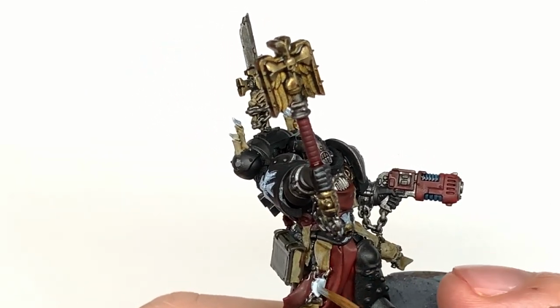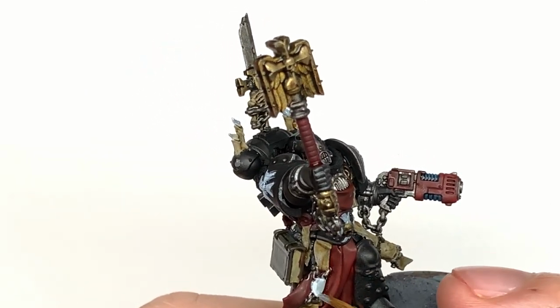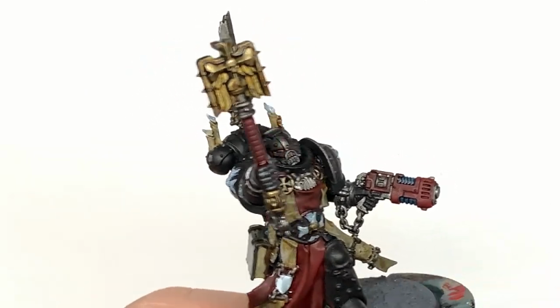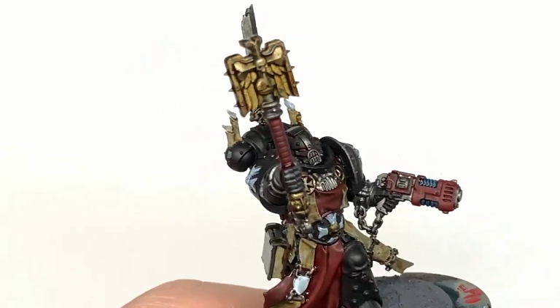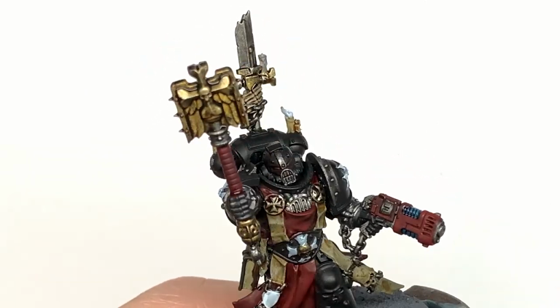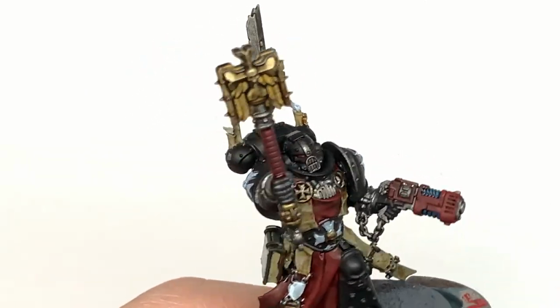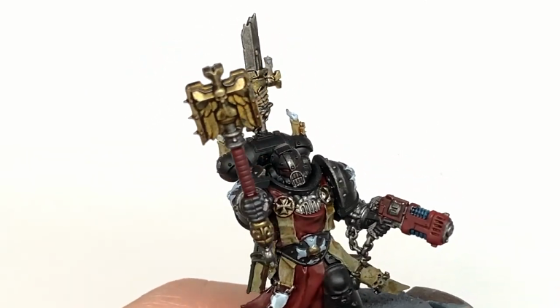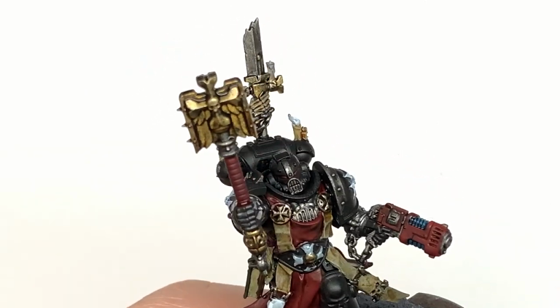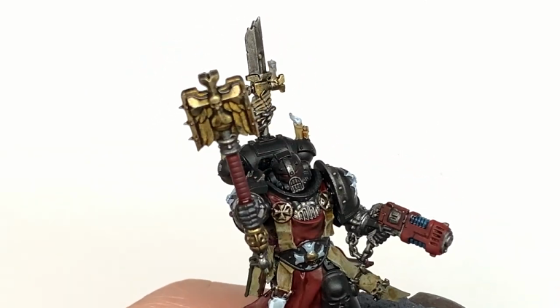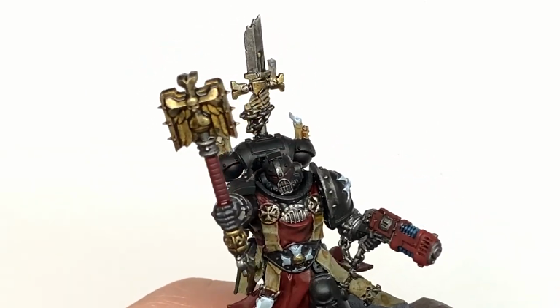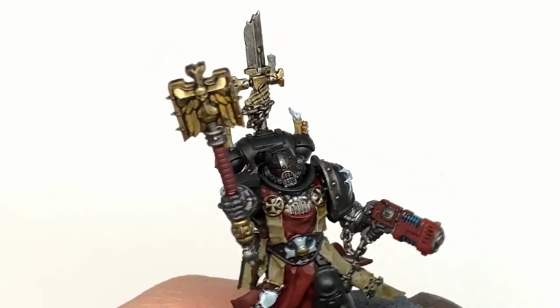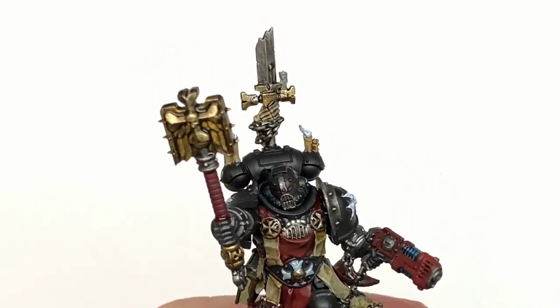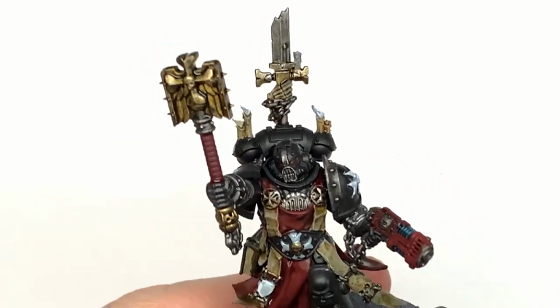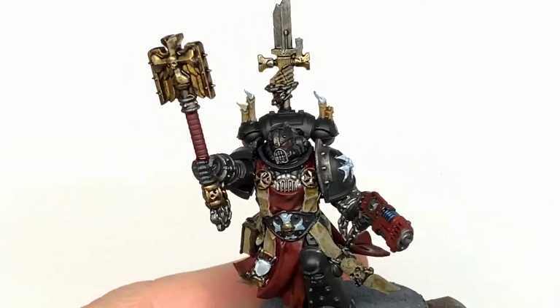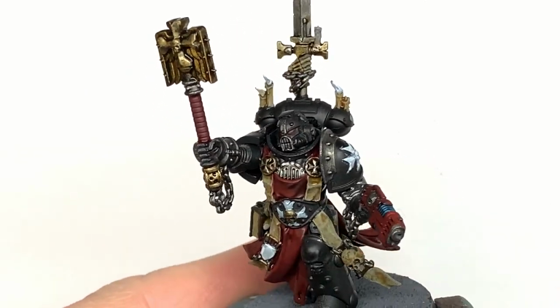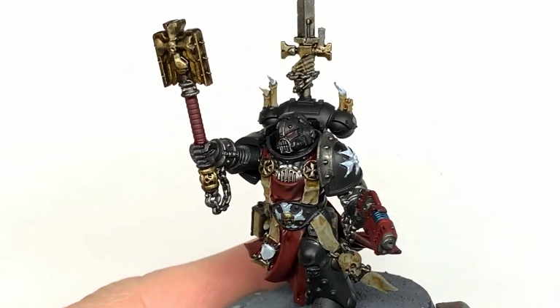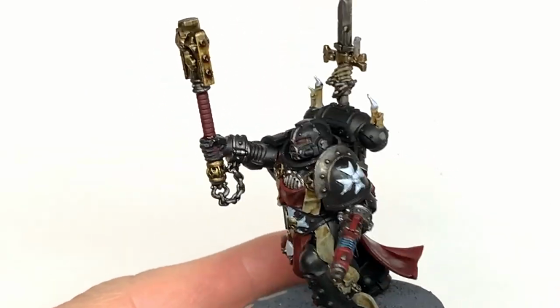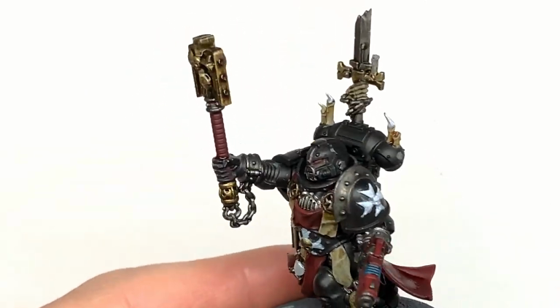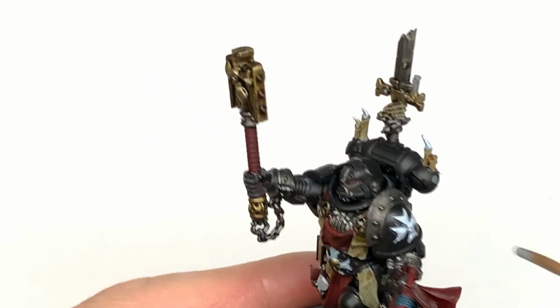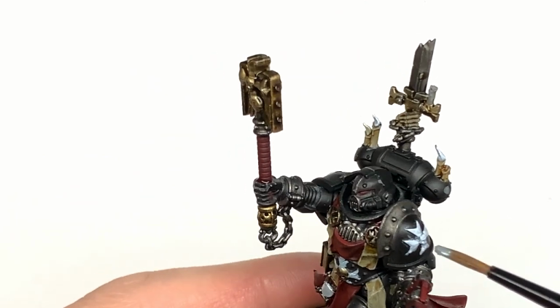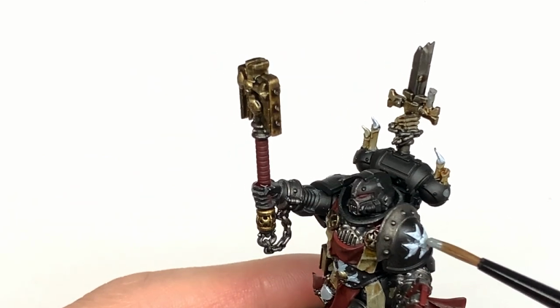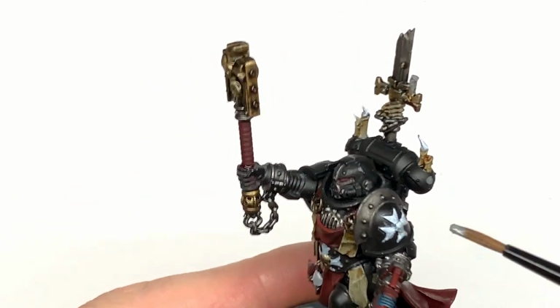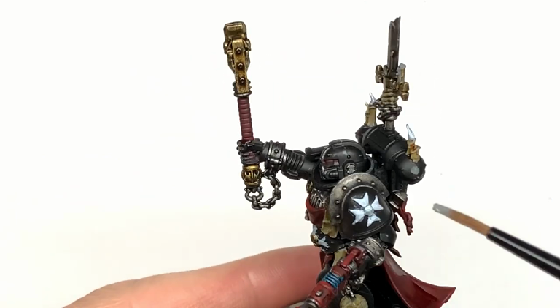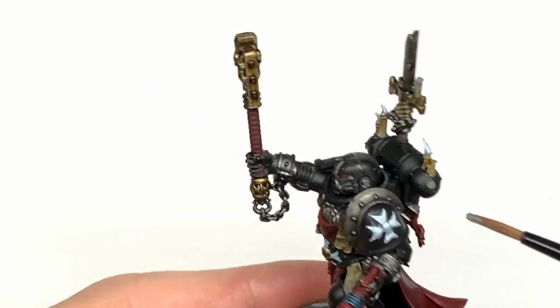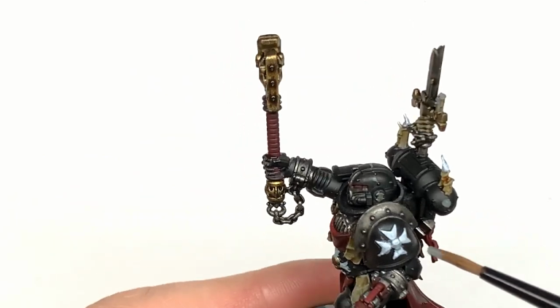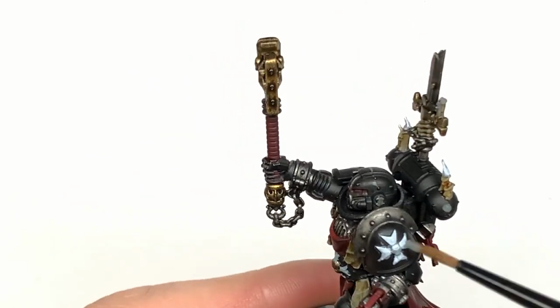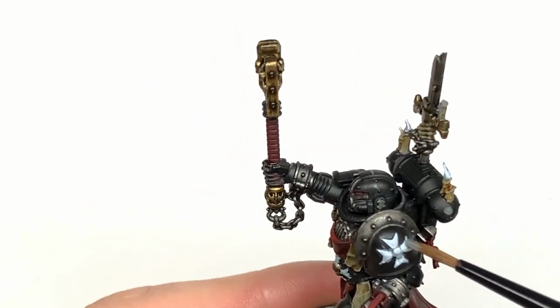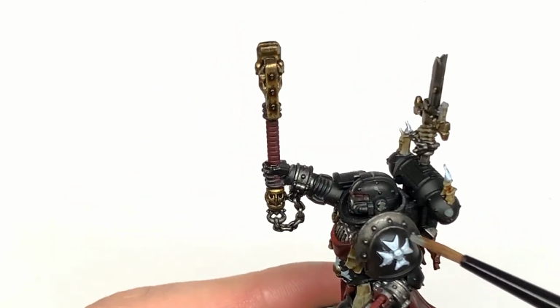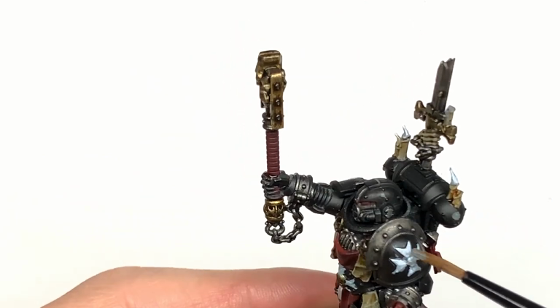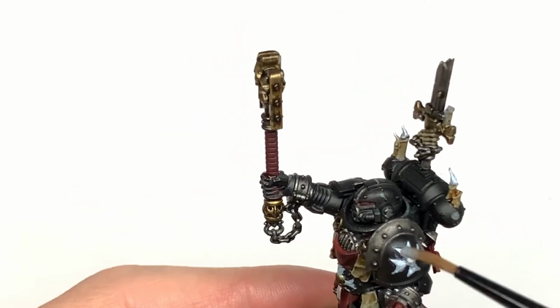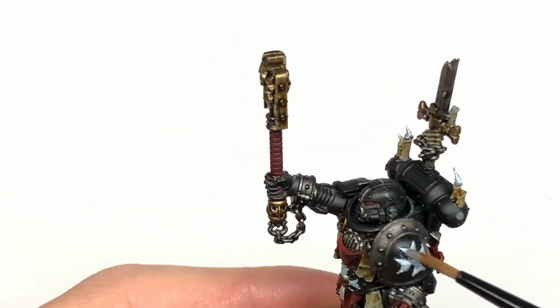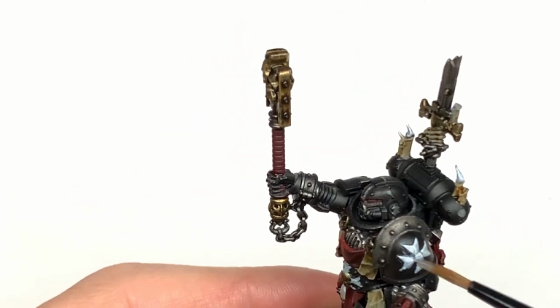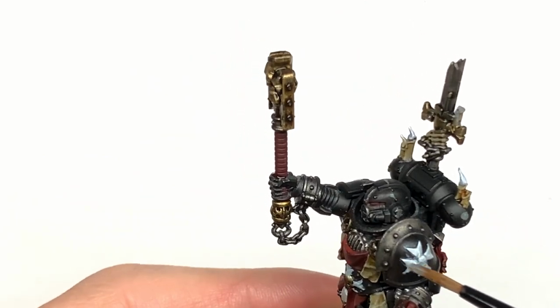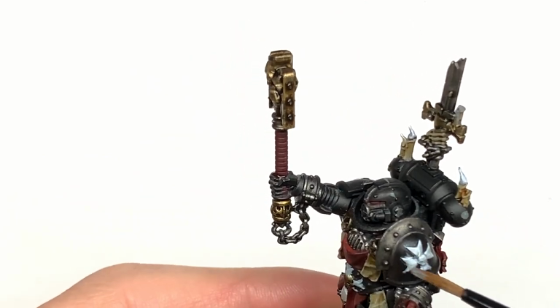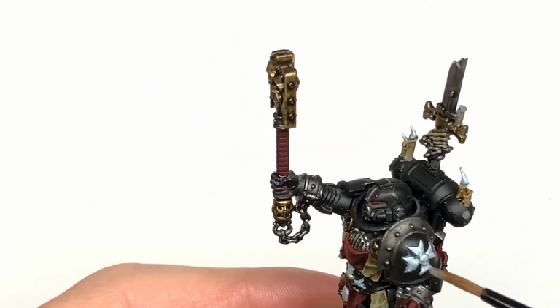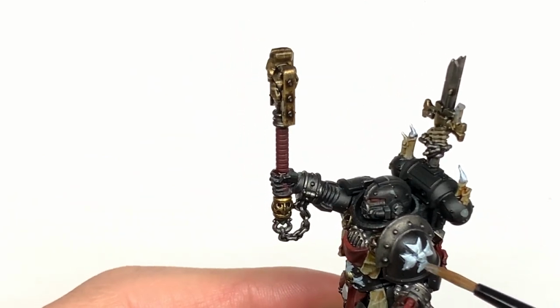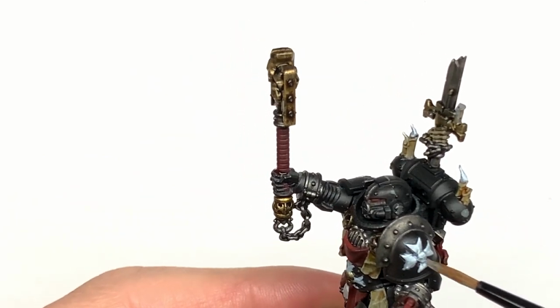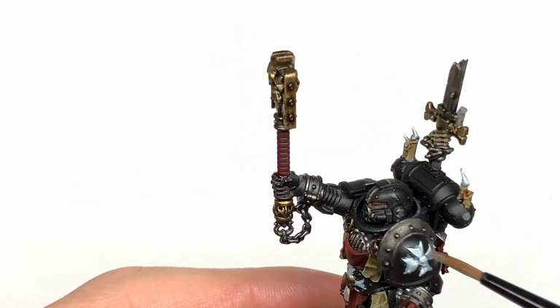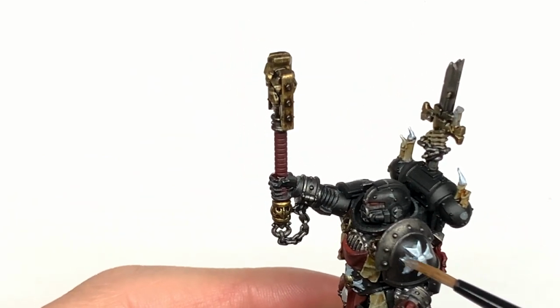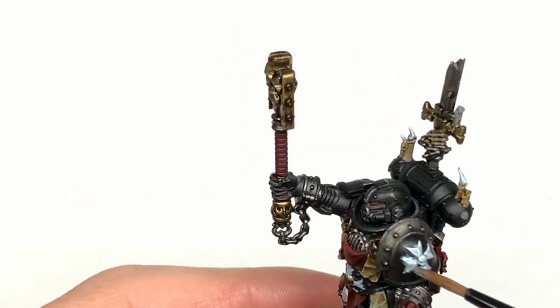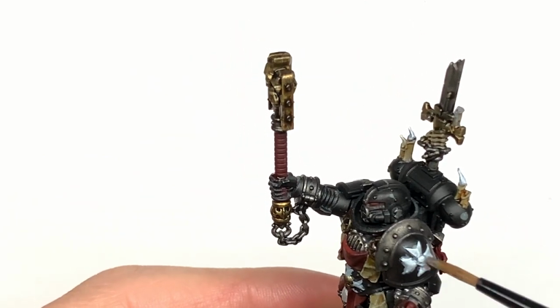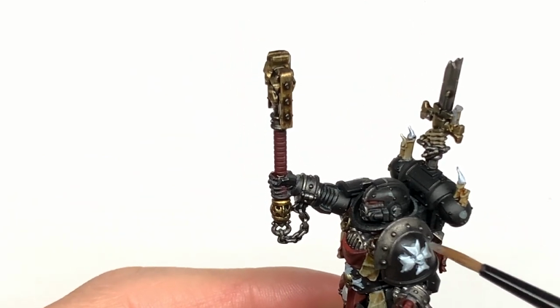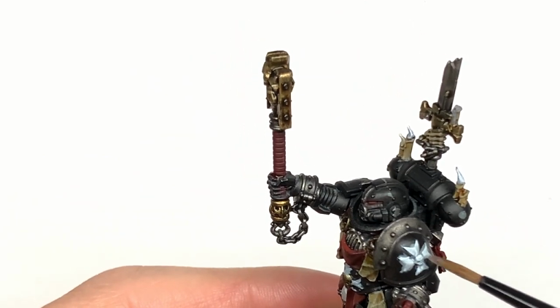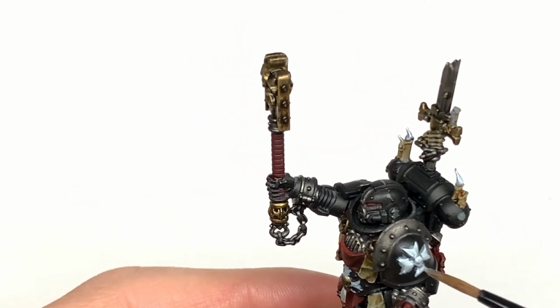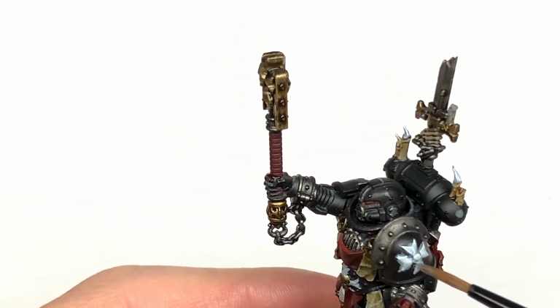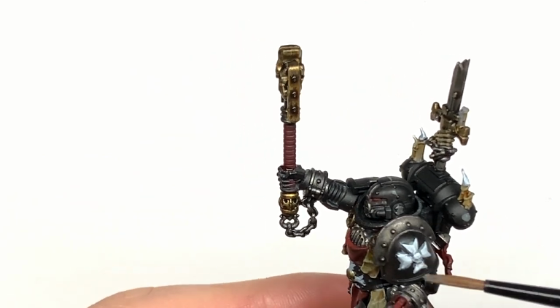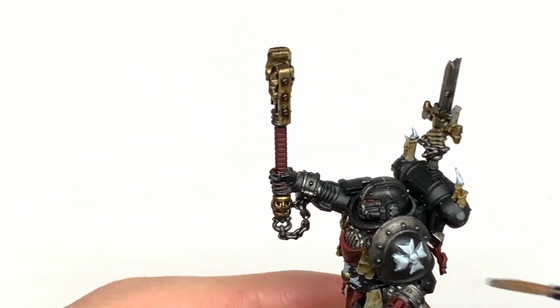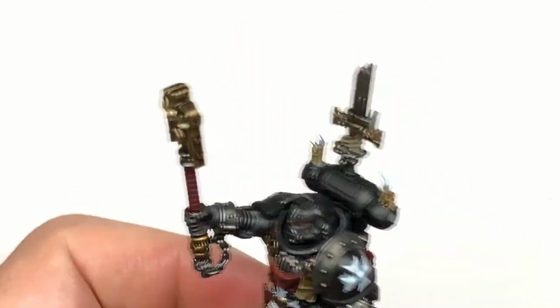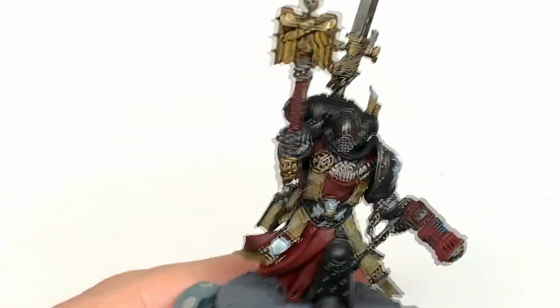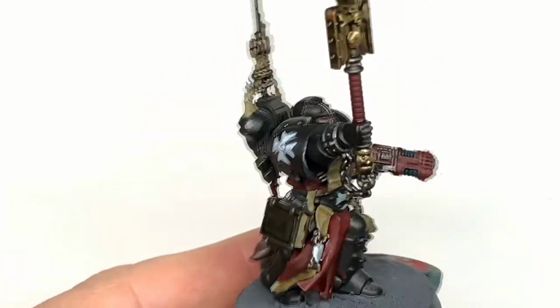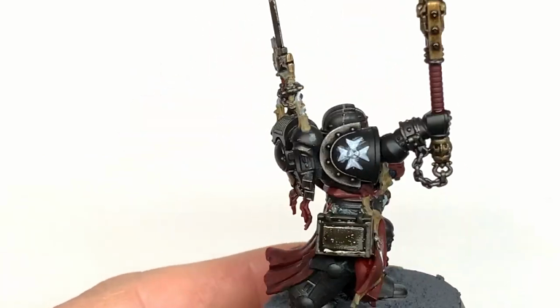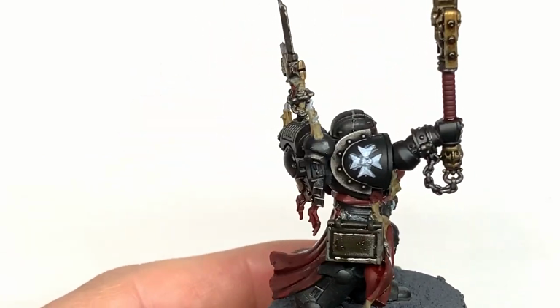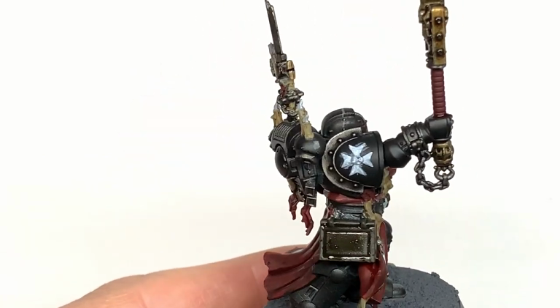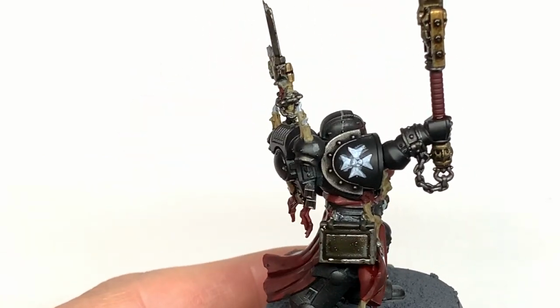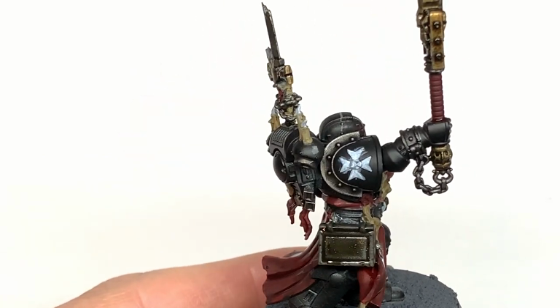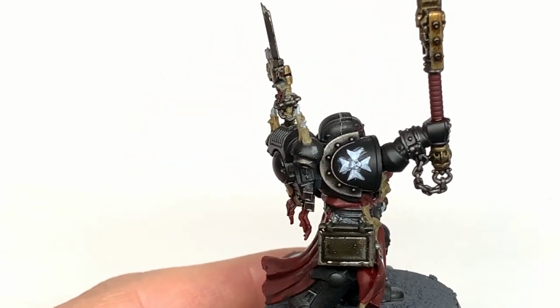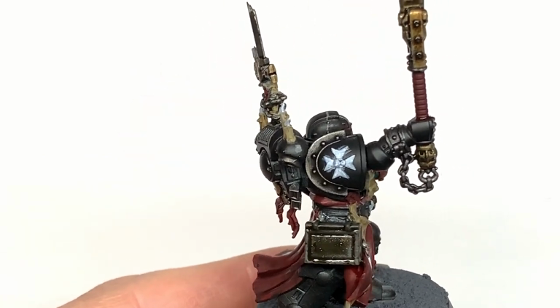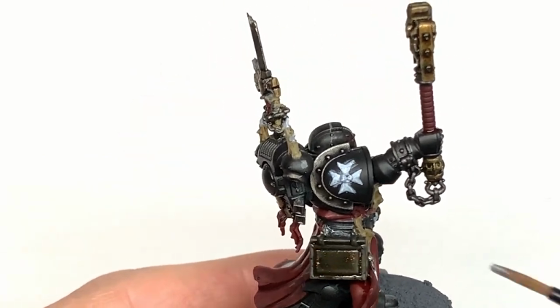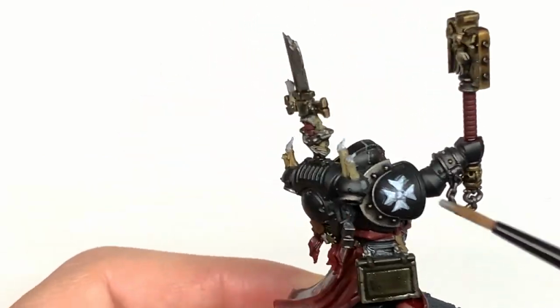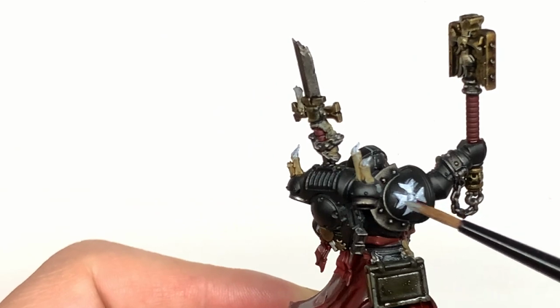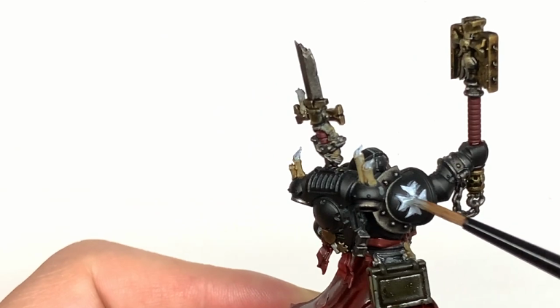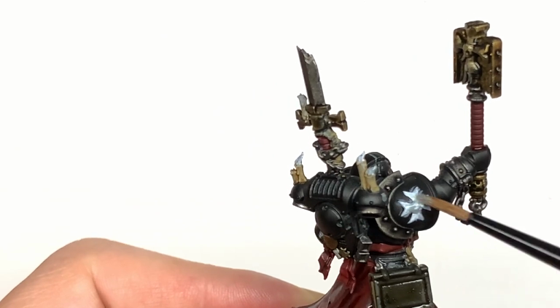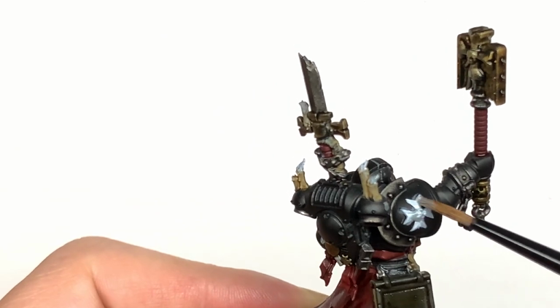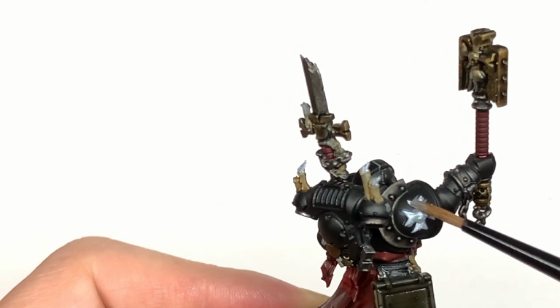As always, any kind of white will do for those parts — any Citadel one or anything like that; just a very plain white colour is what you want.